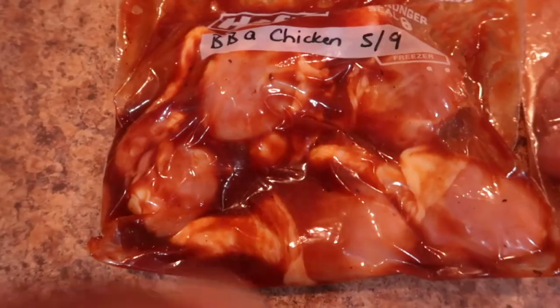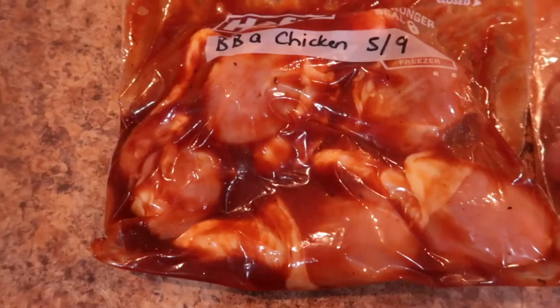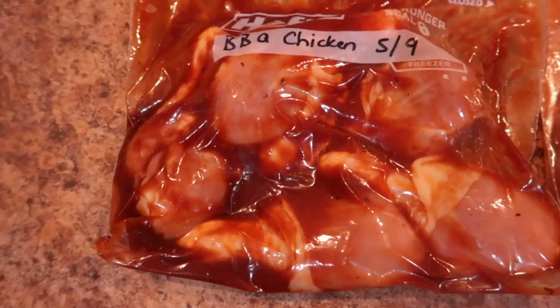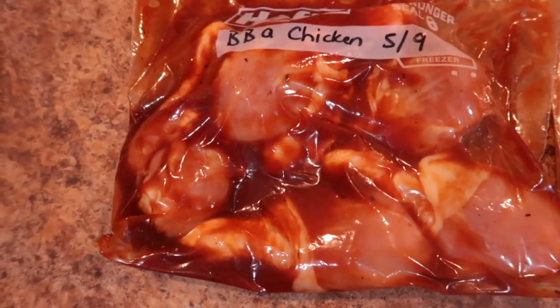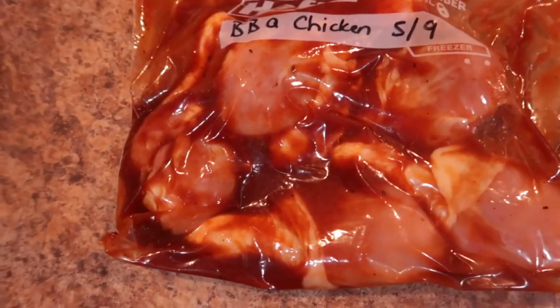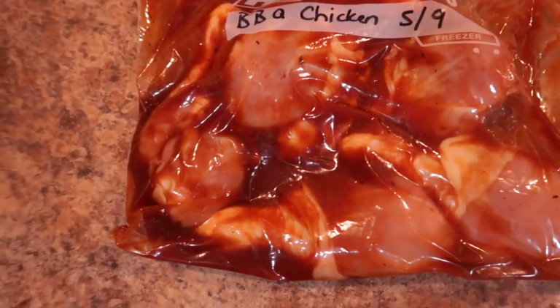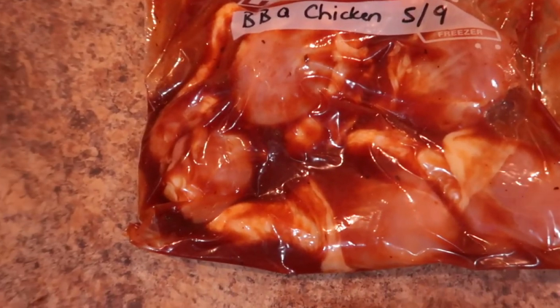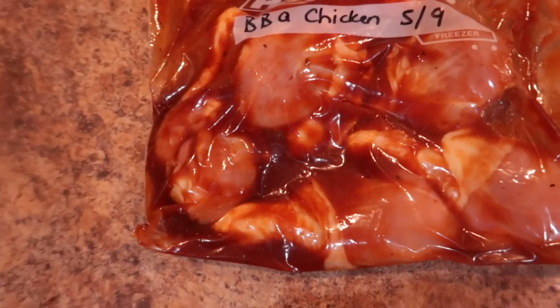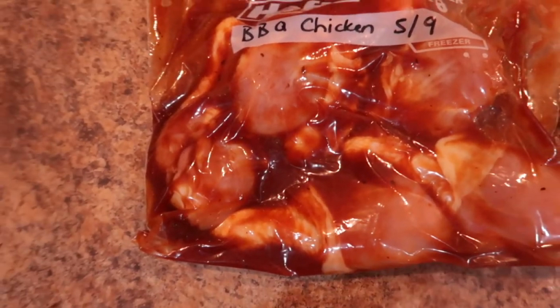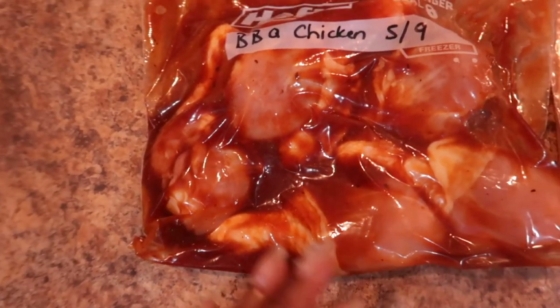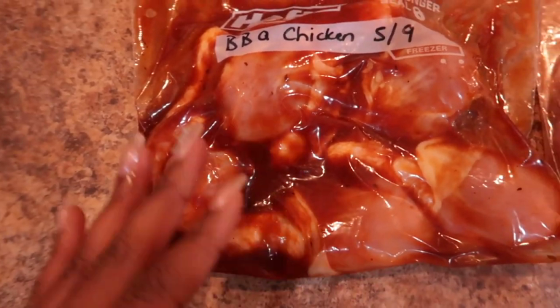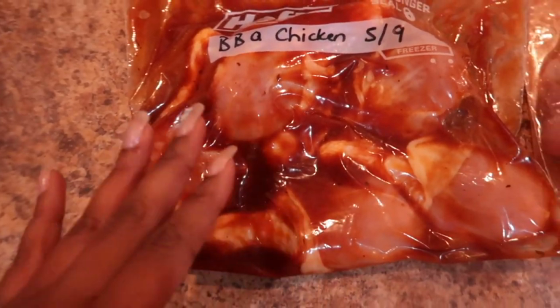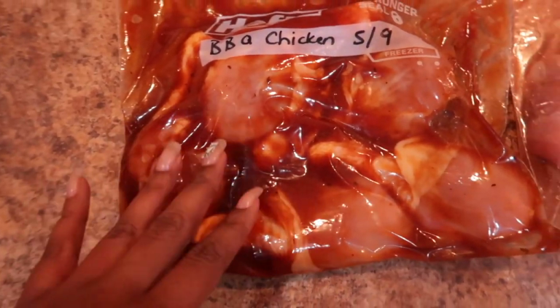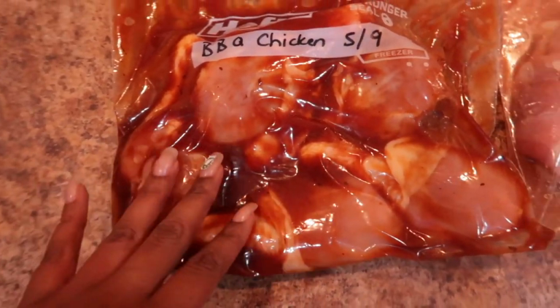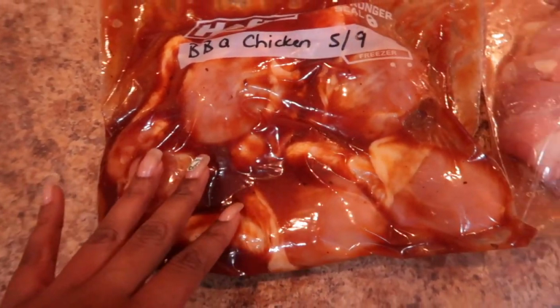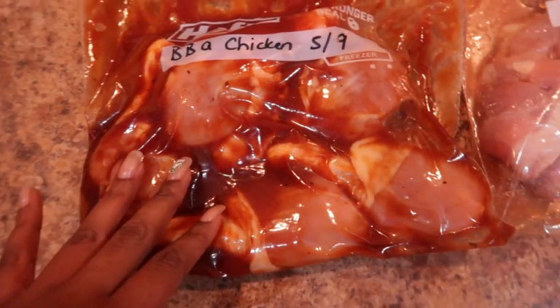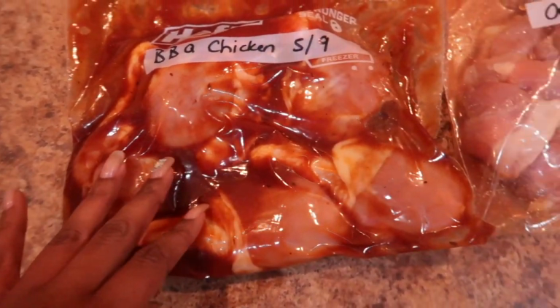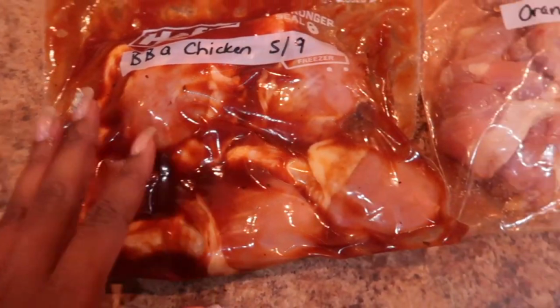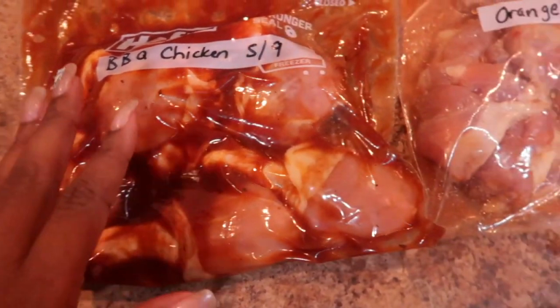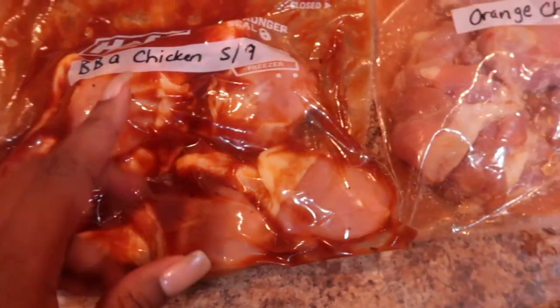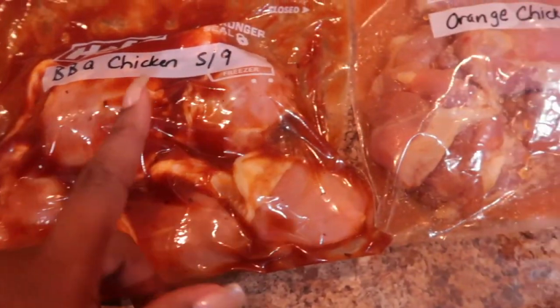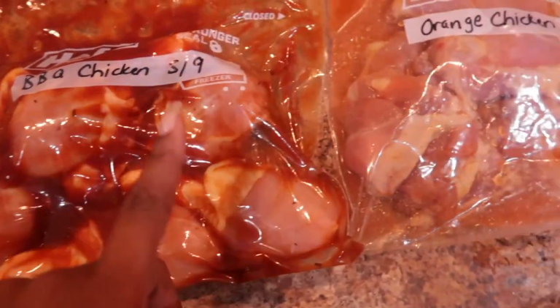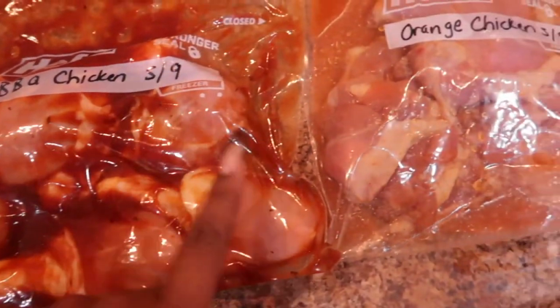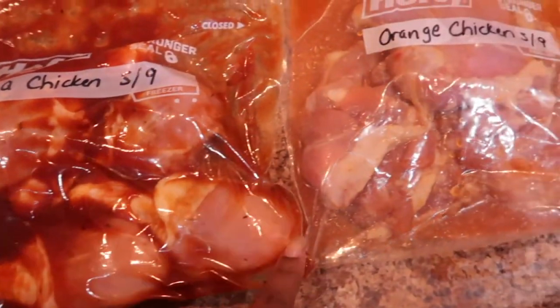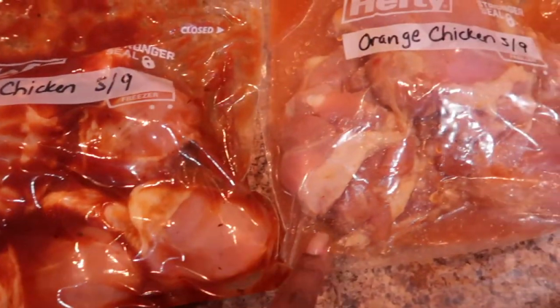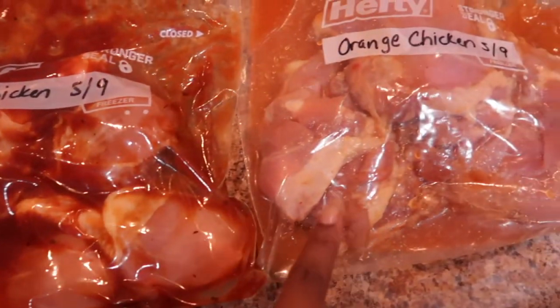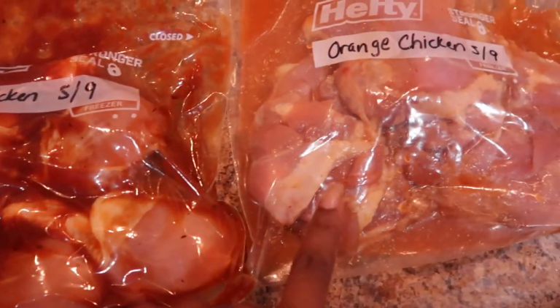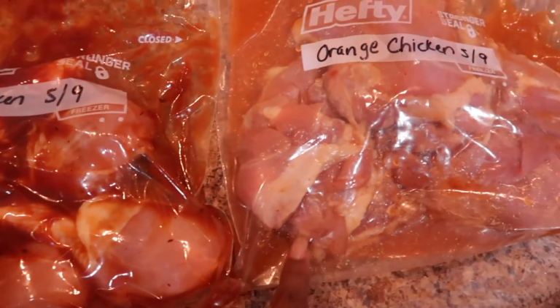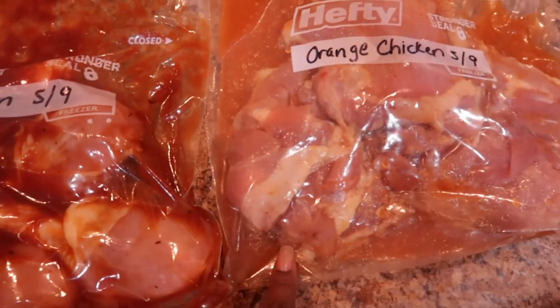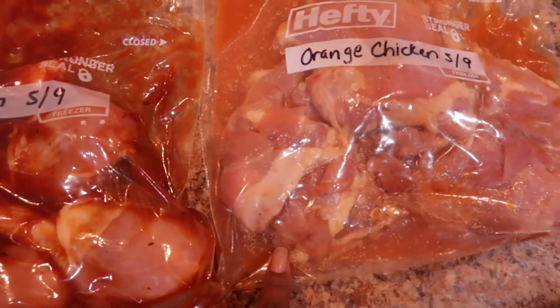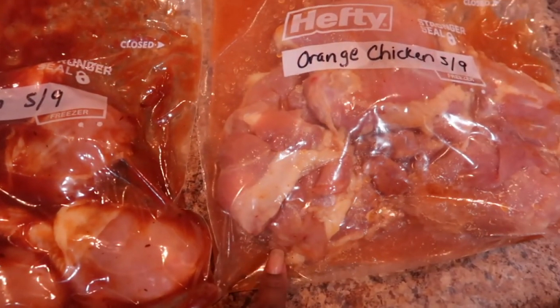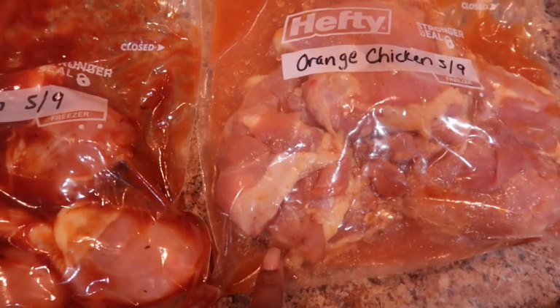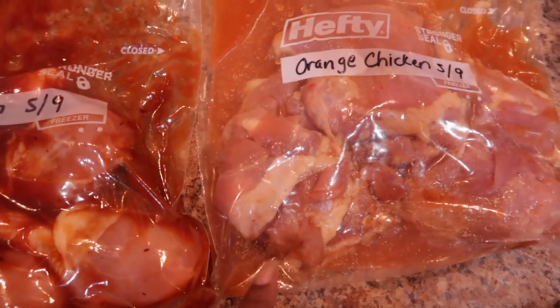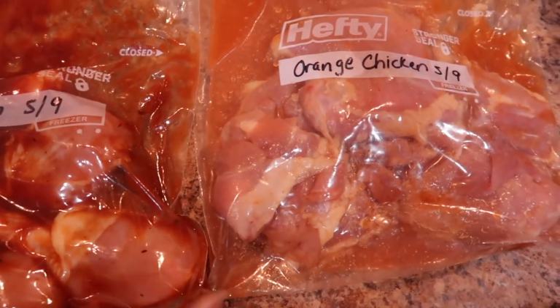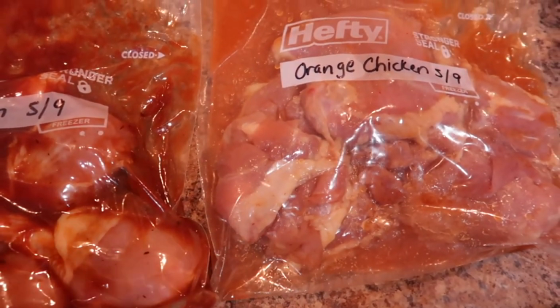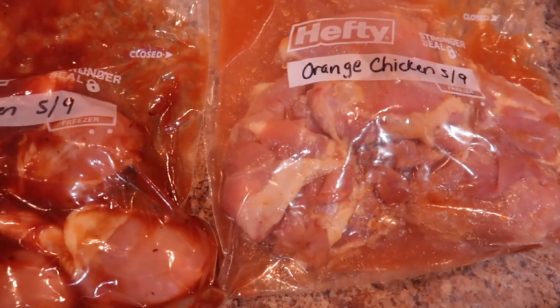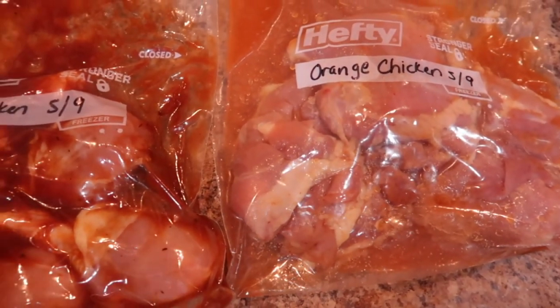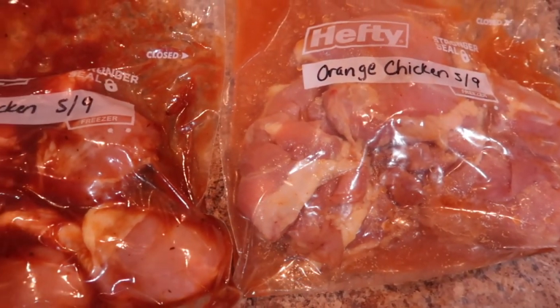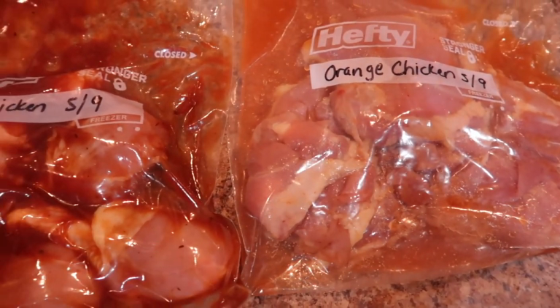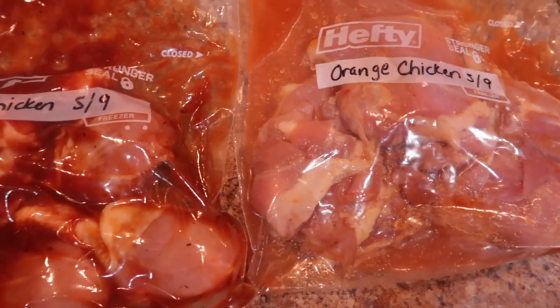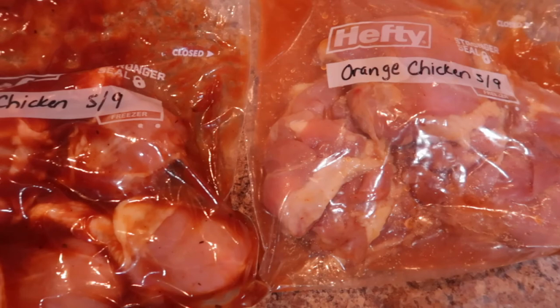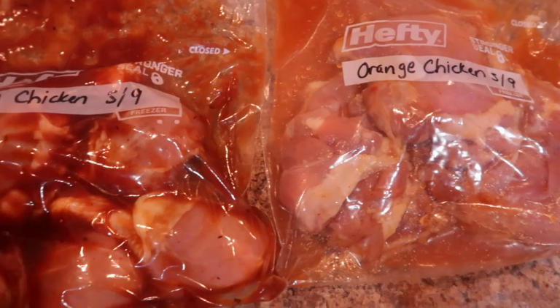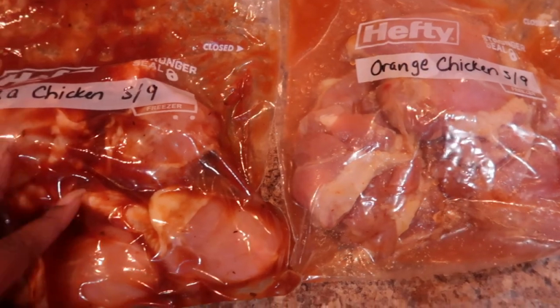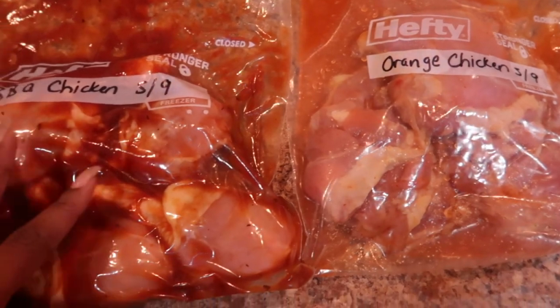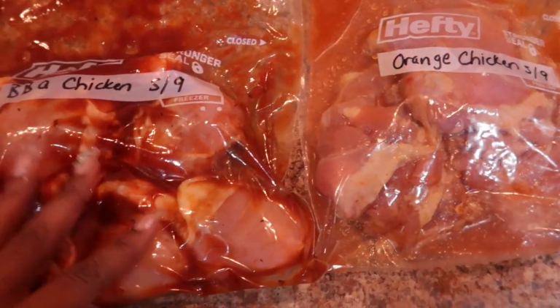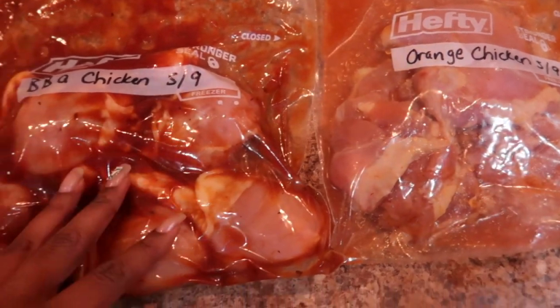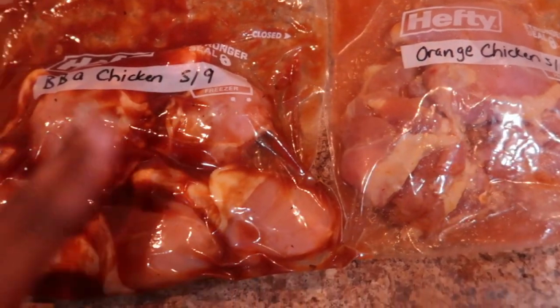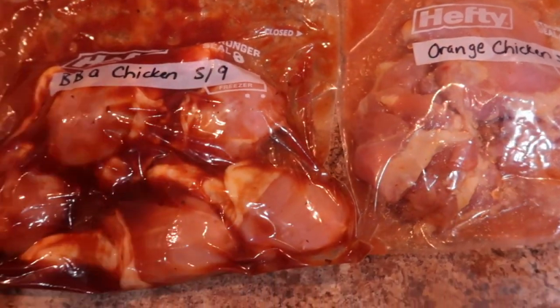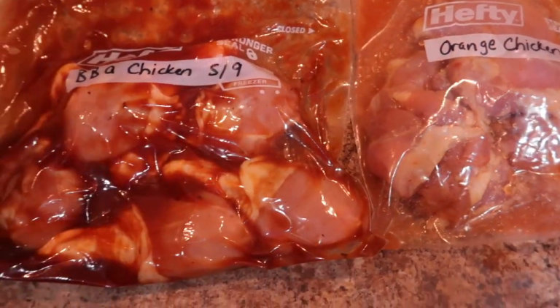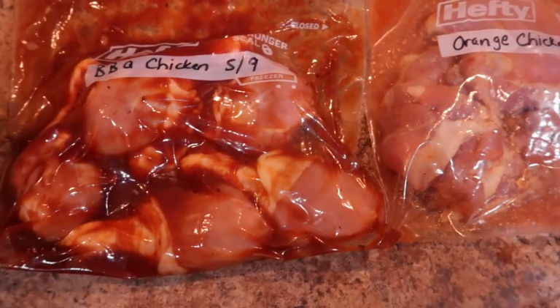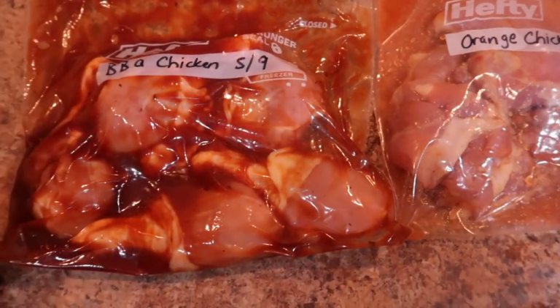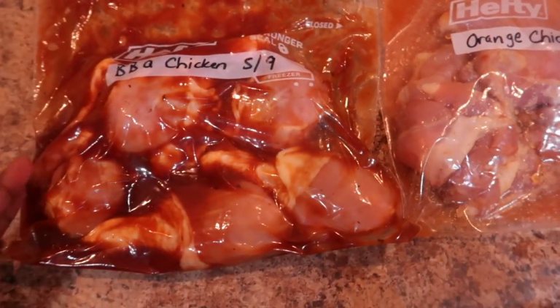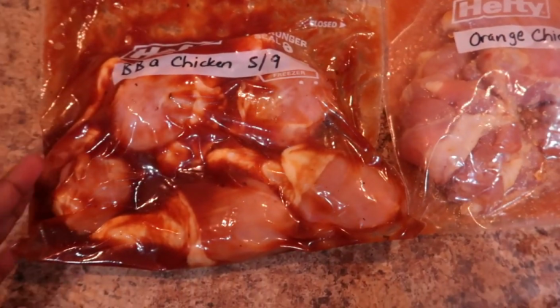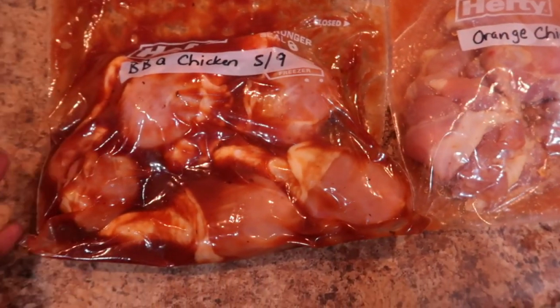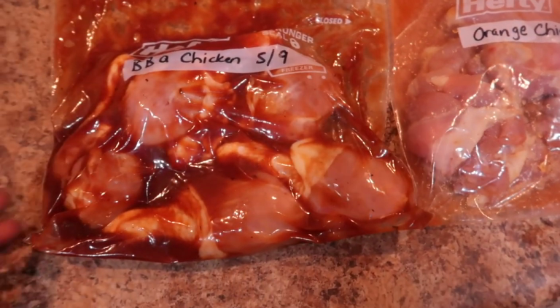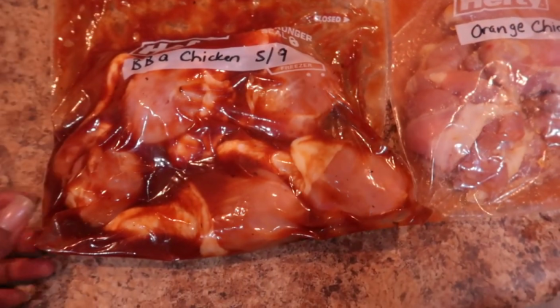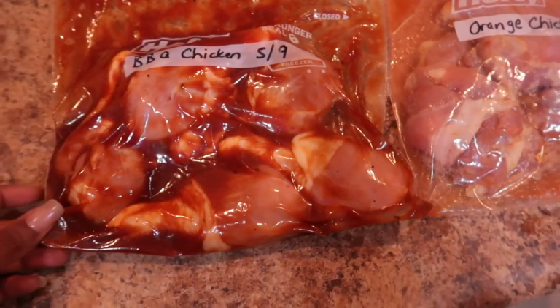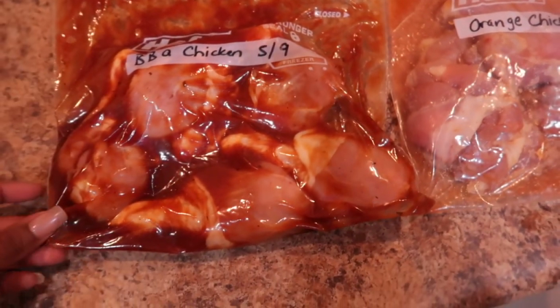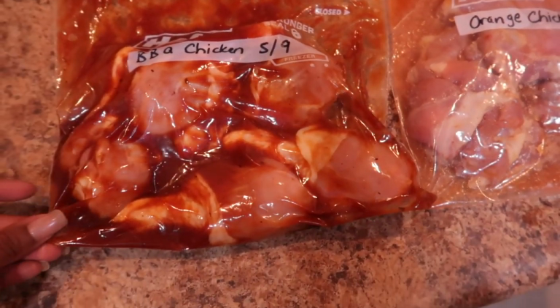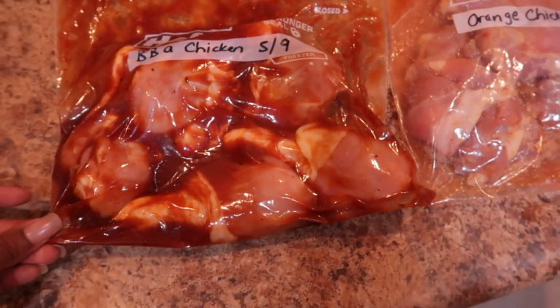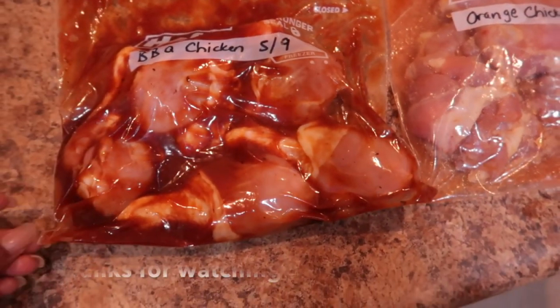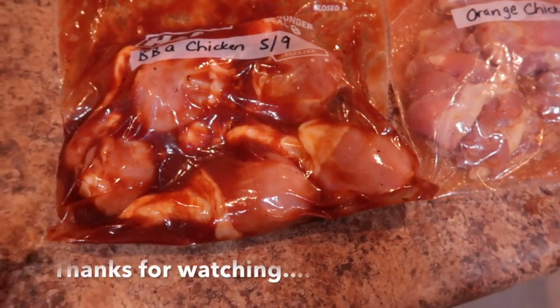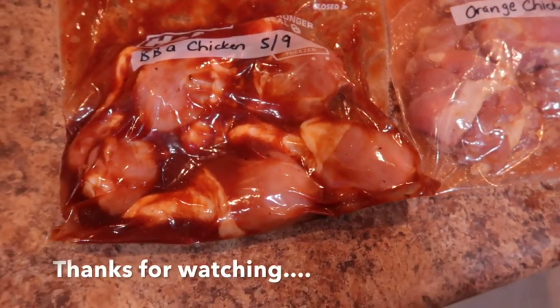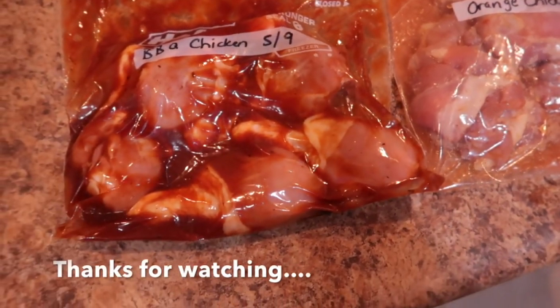Here's the barbecue chicken and here's the orange chicken. I'm going to lay these in the freezer flat and I'll show you guys what it looks like once it freezes.